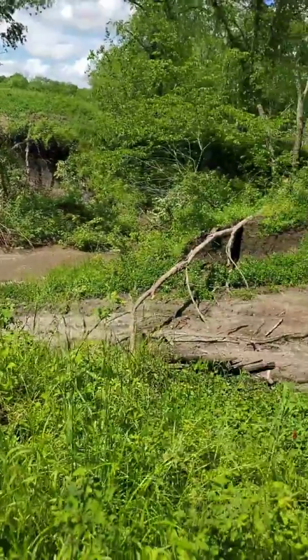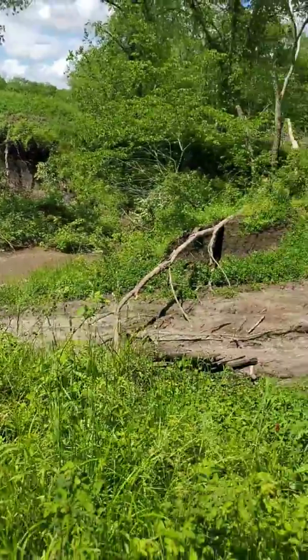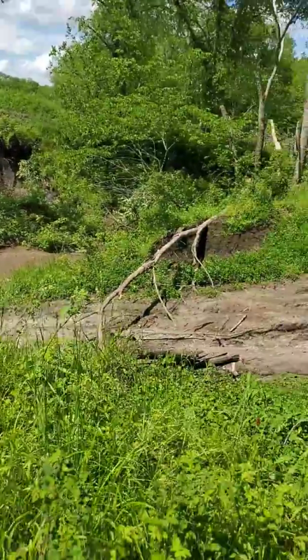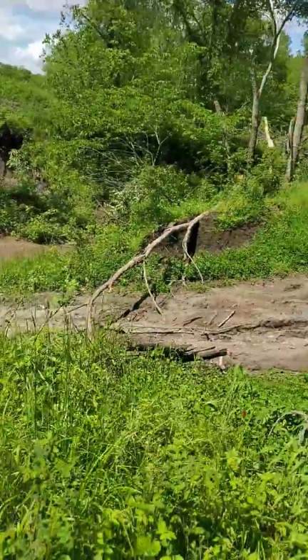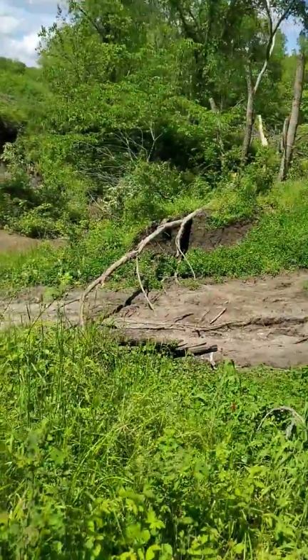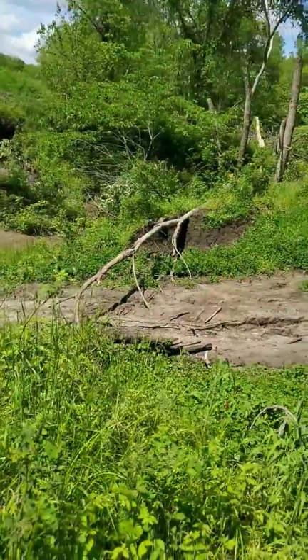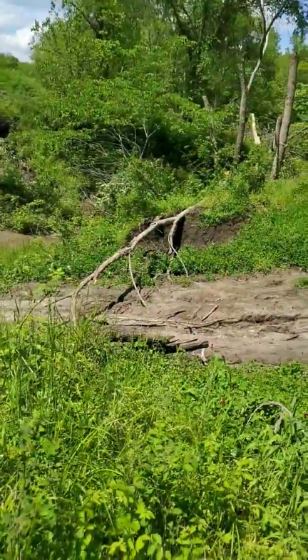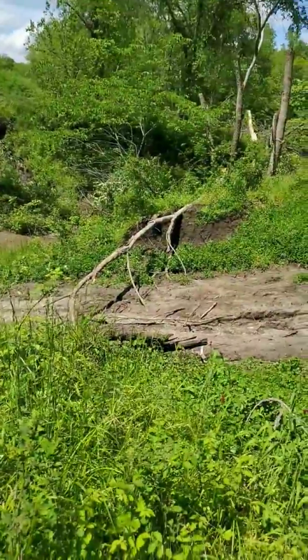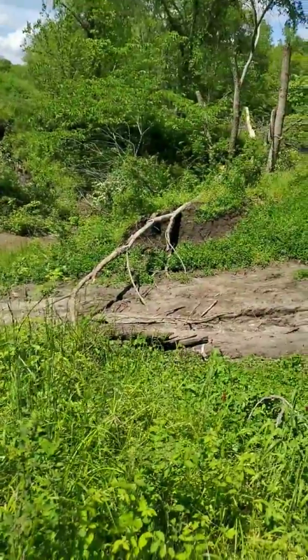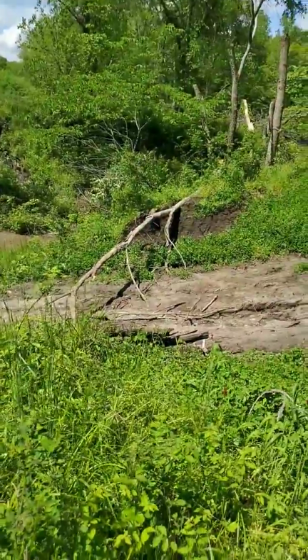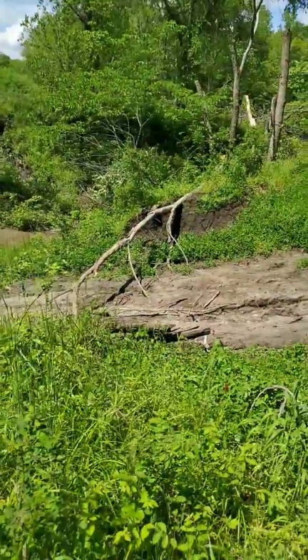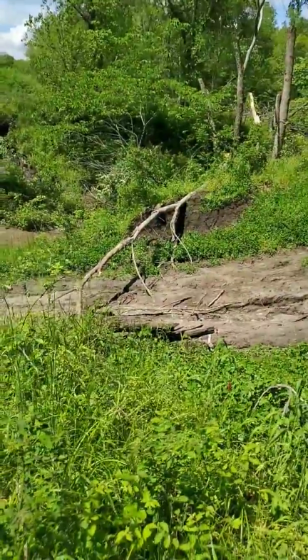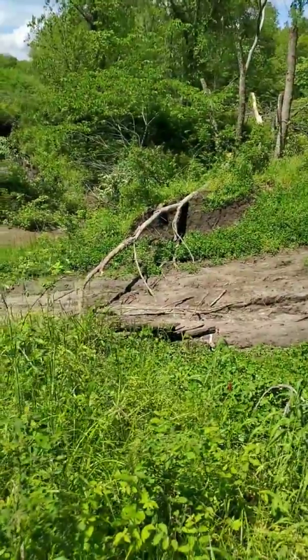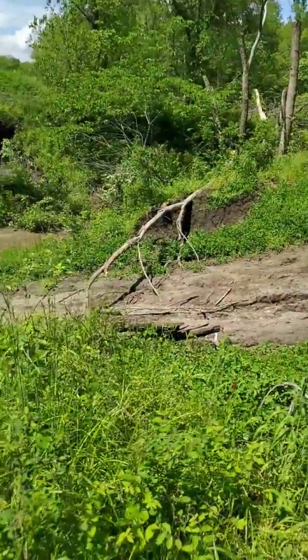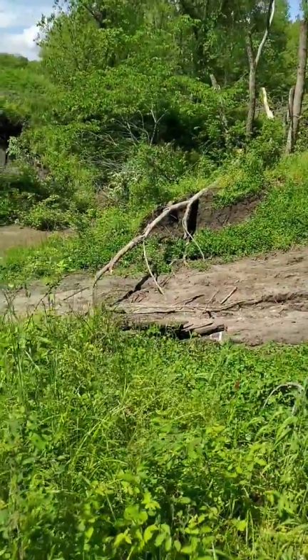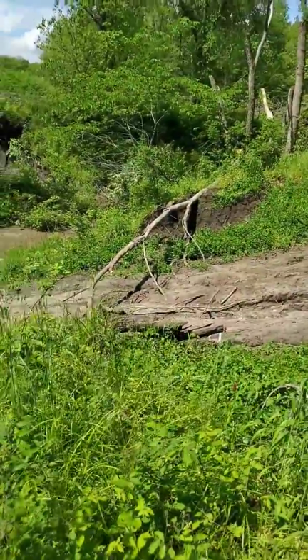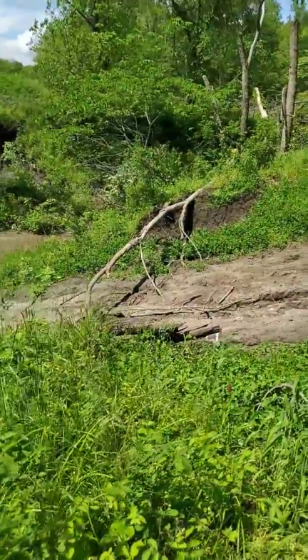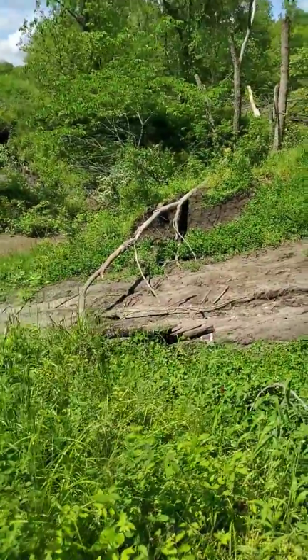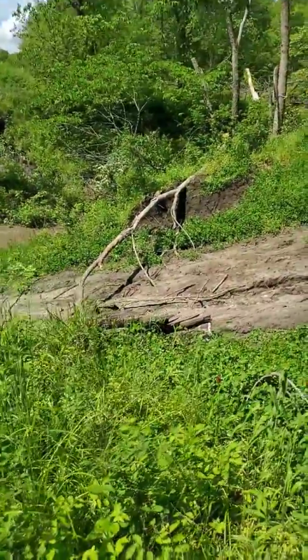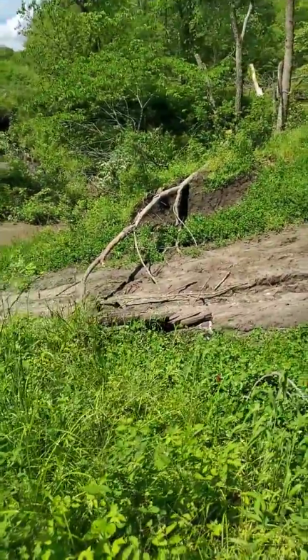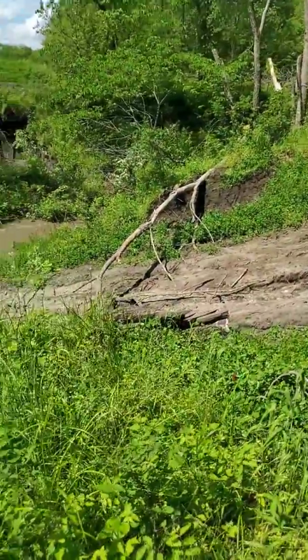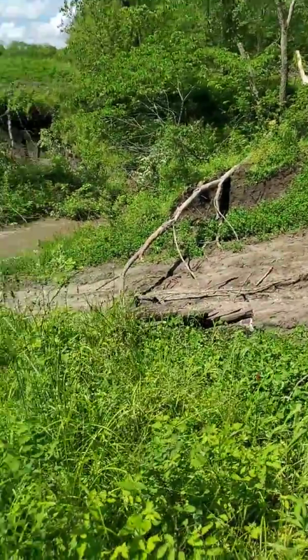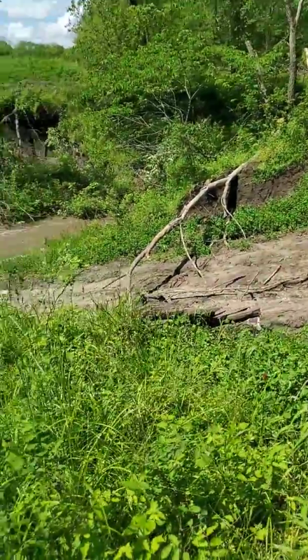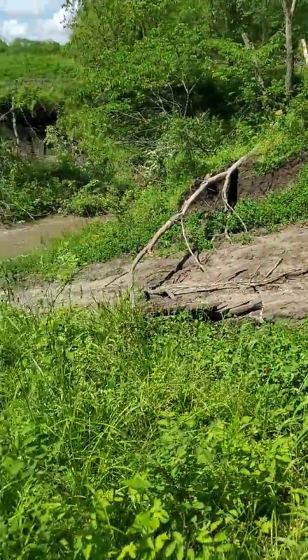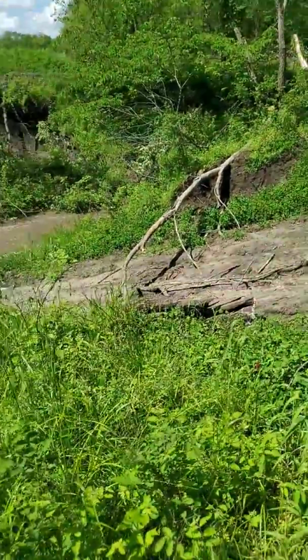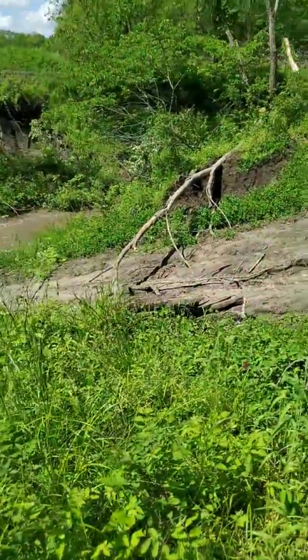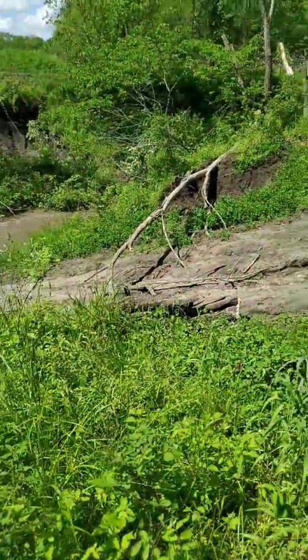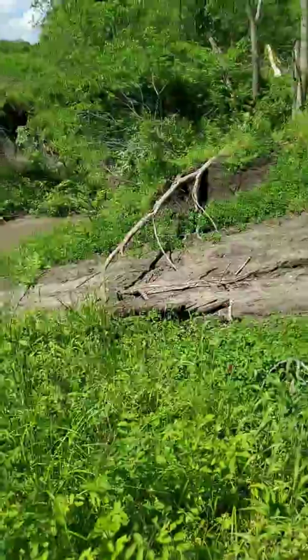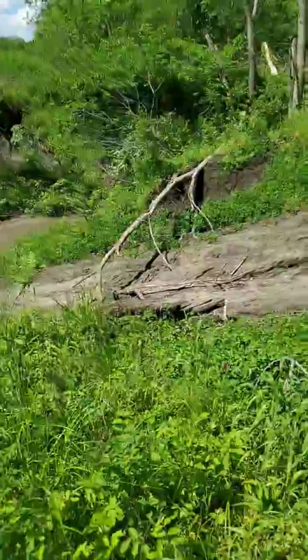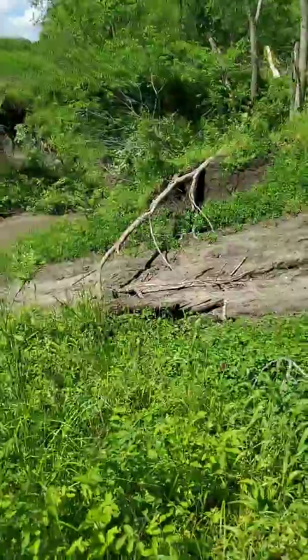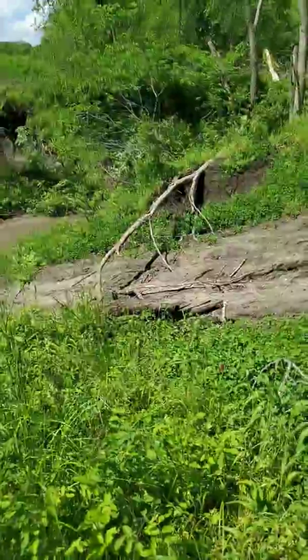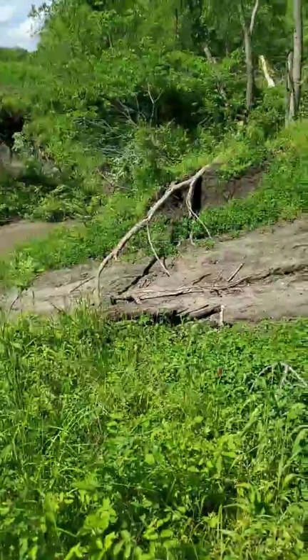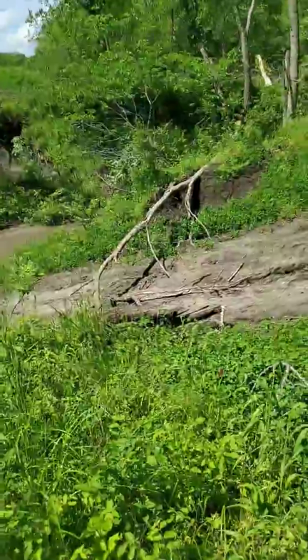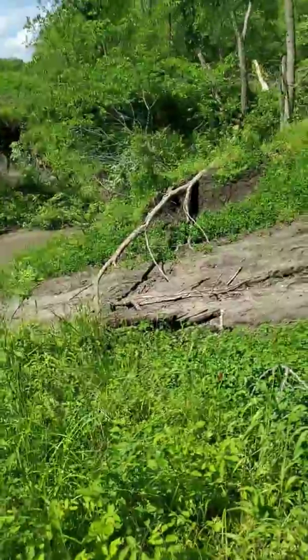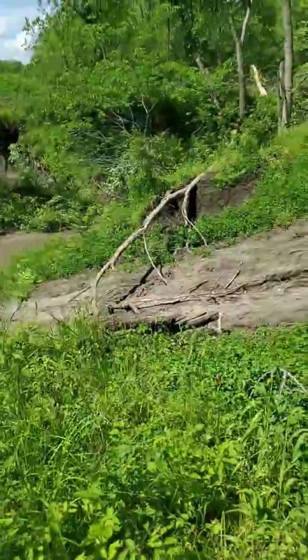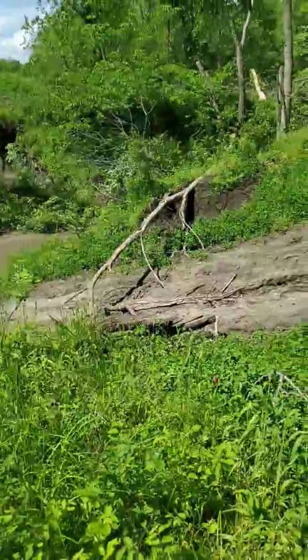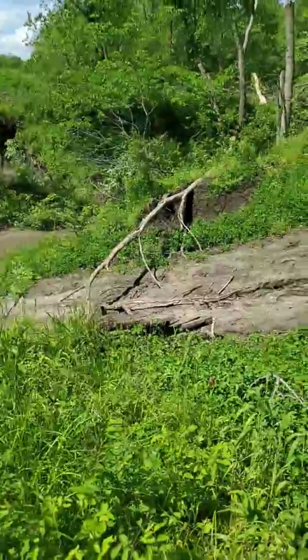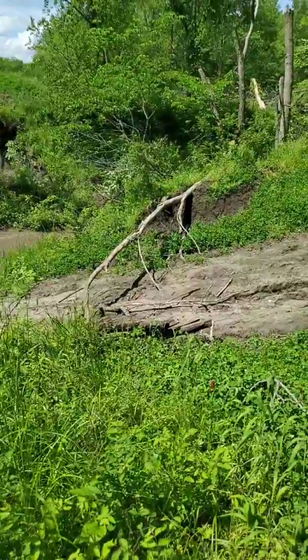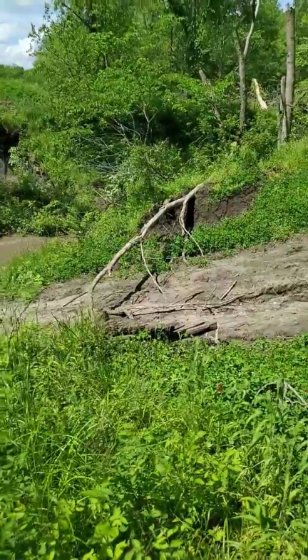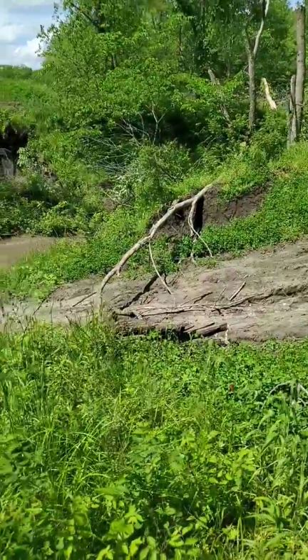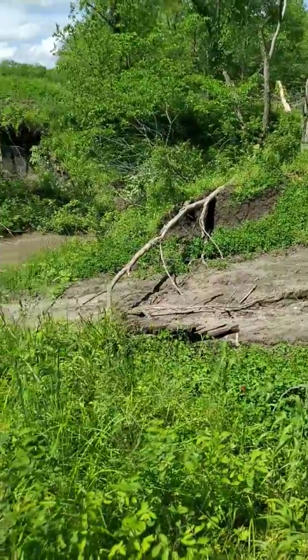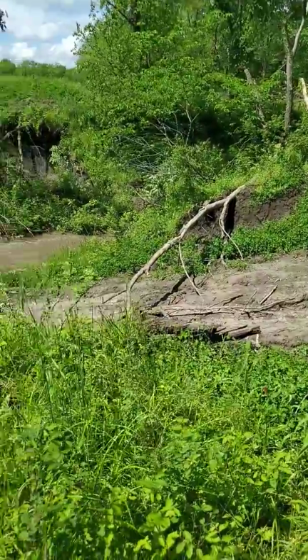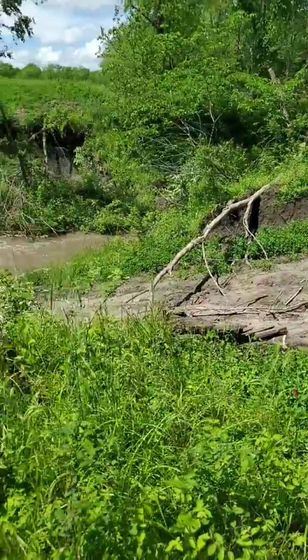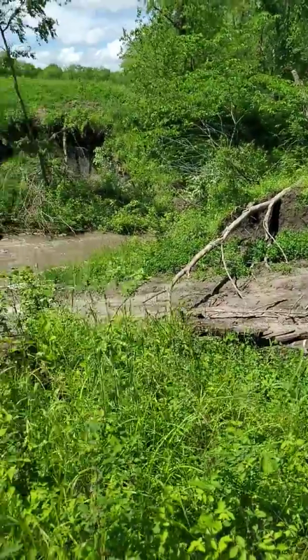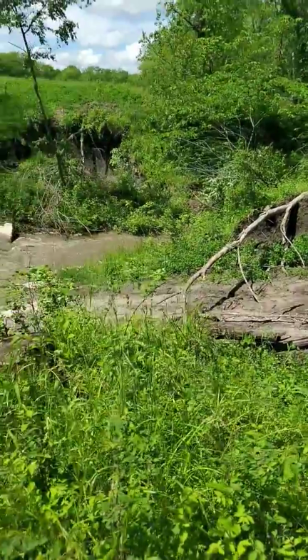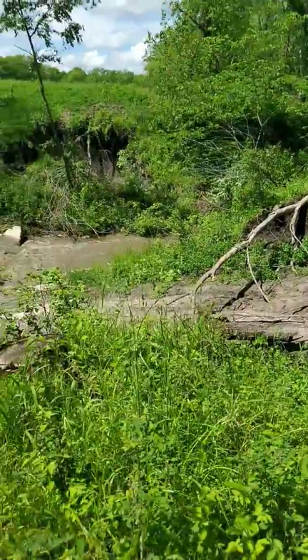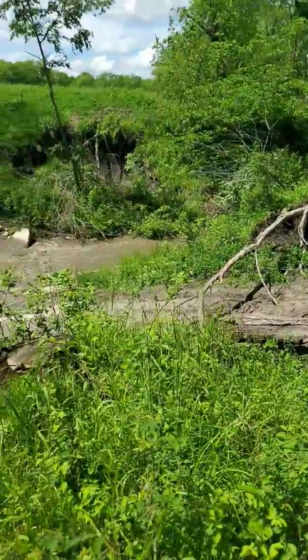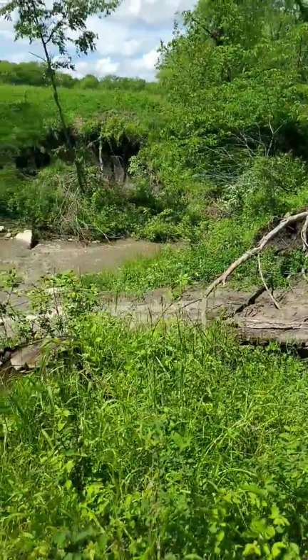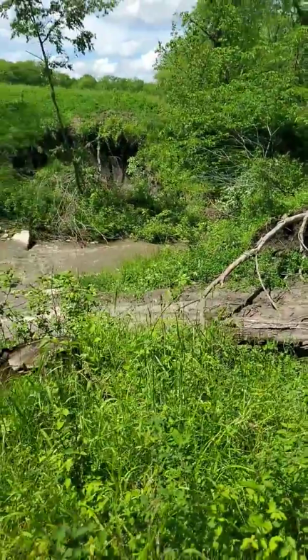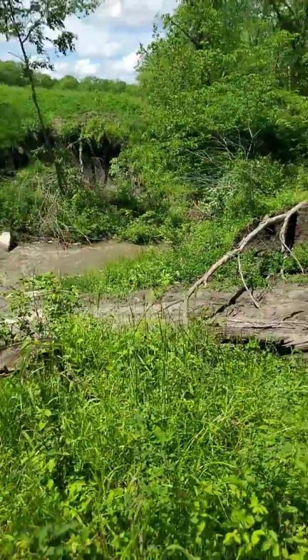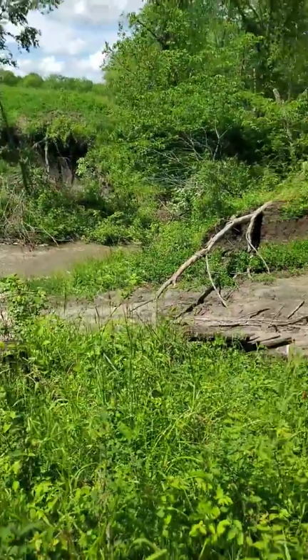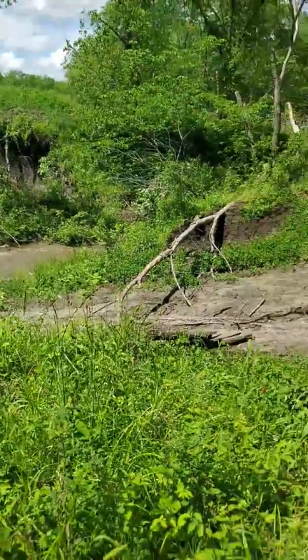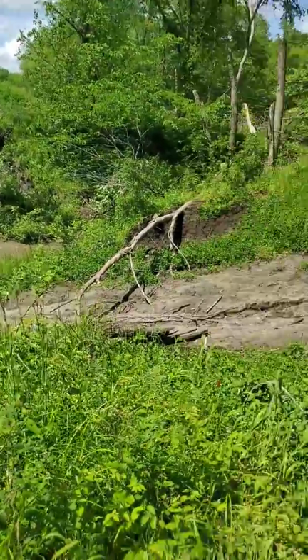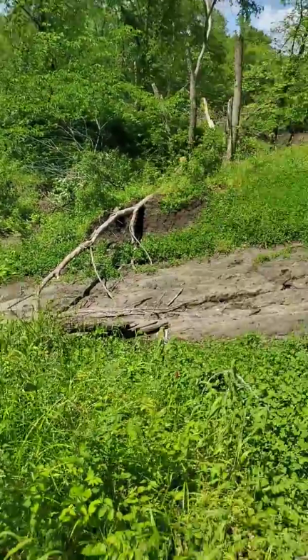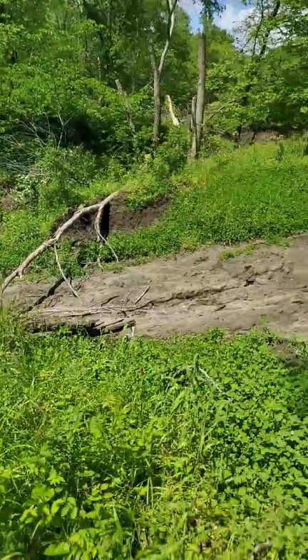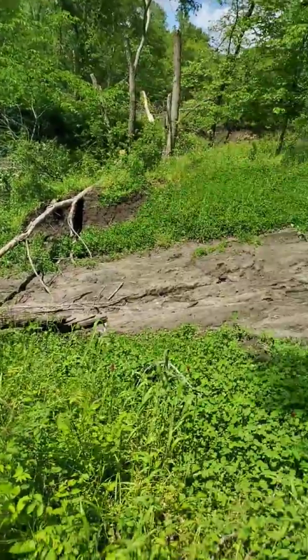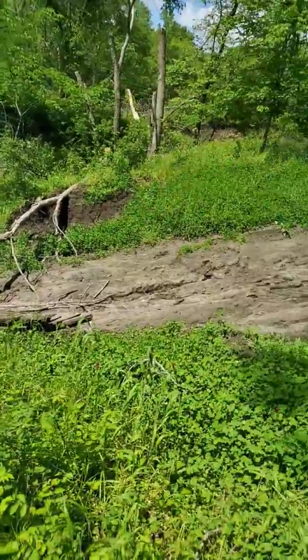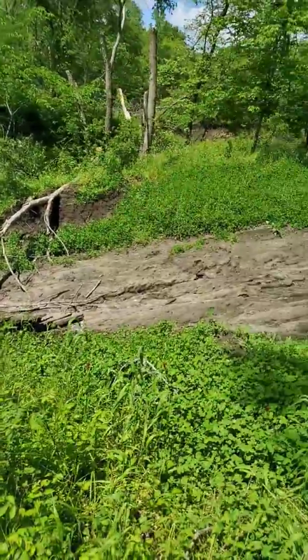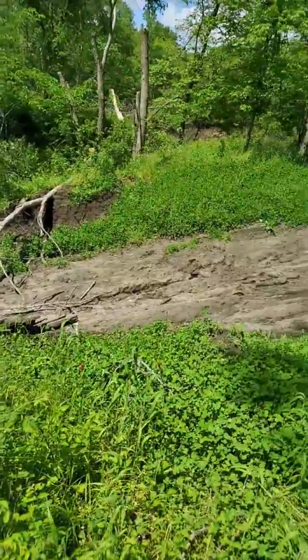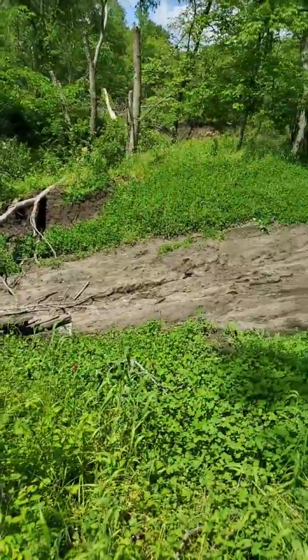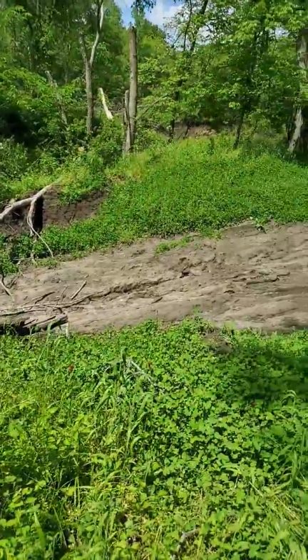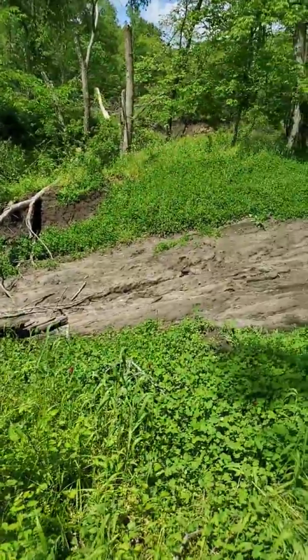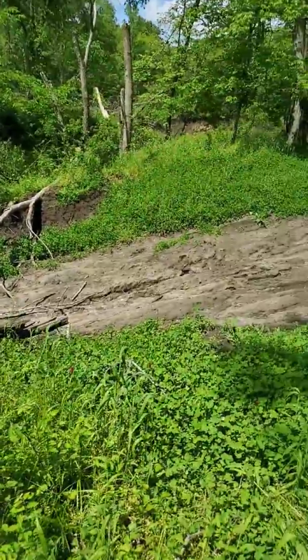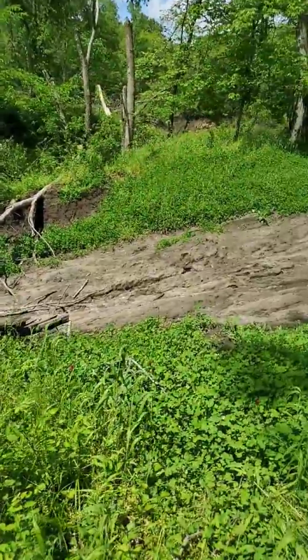I got a tree came down here in a storm — a small one — but I just left it down to remind people I didn't want people driving back here.